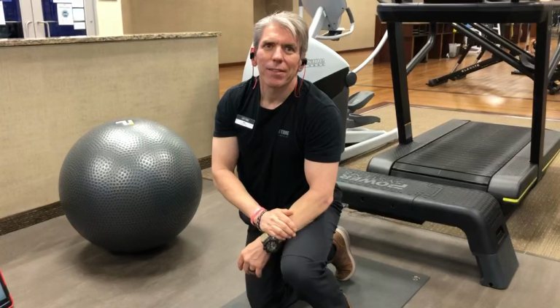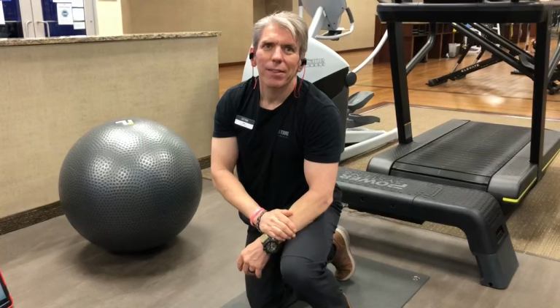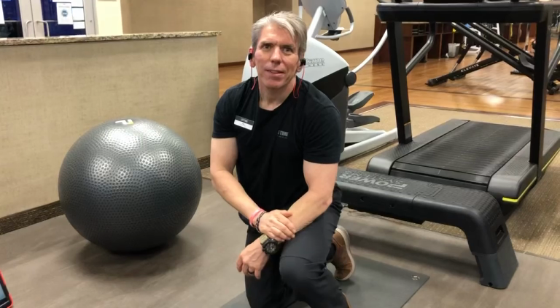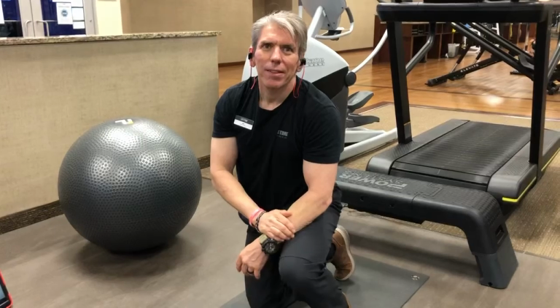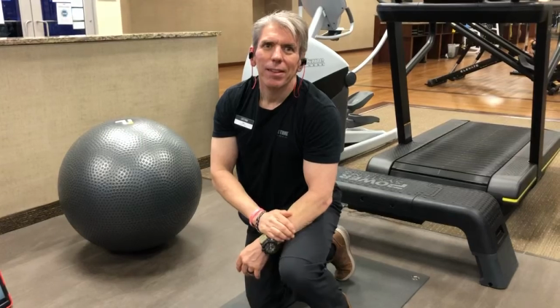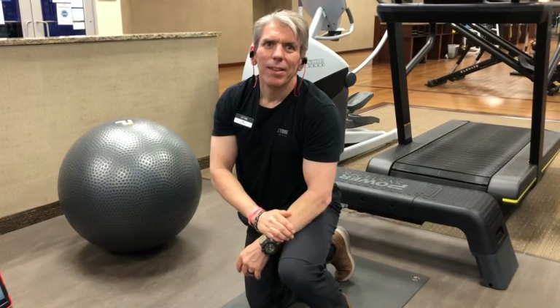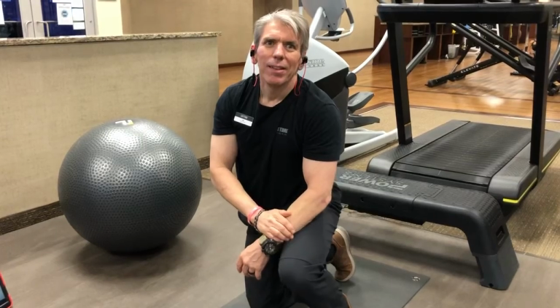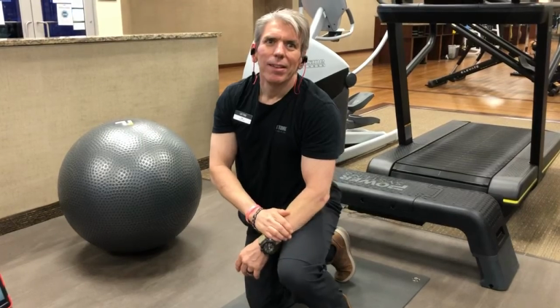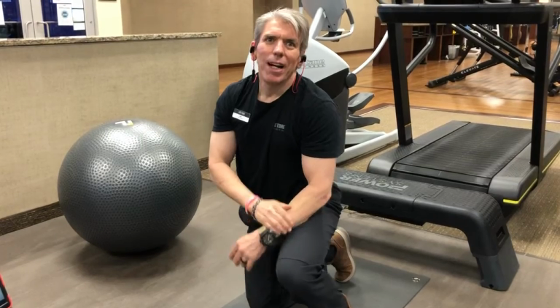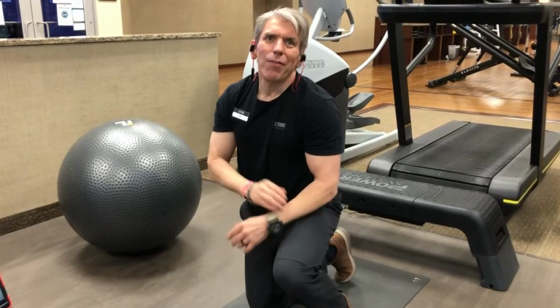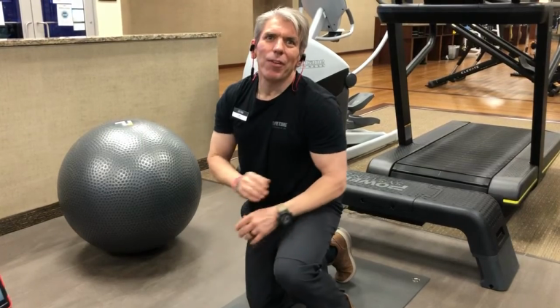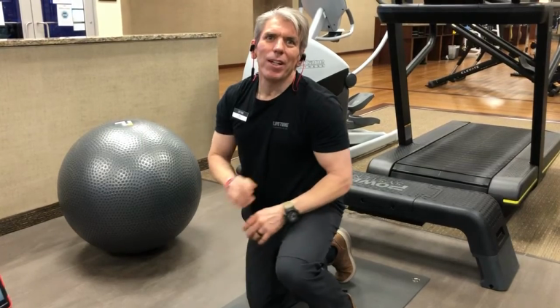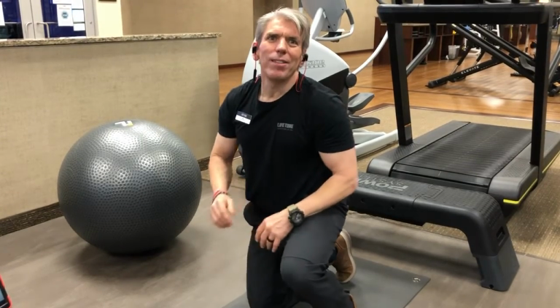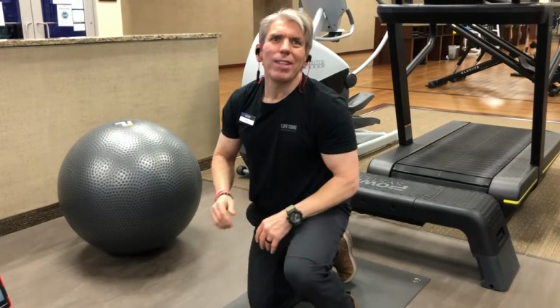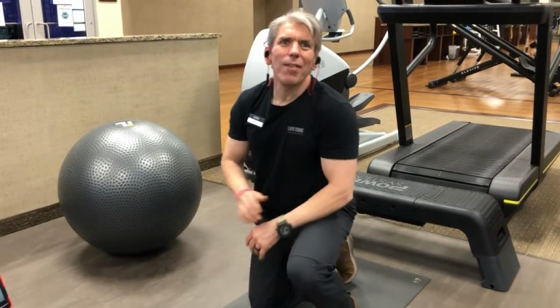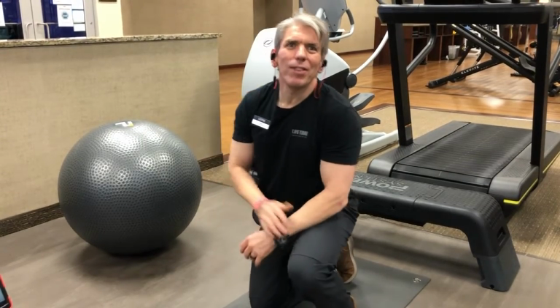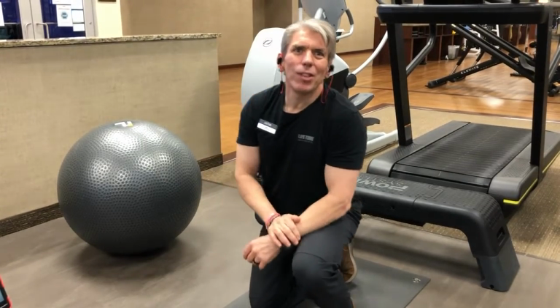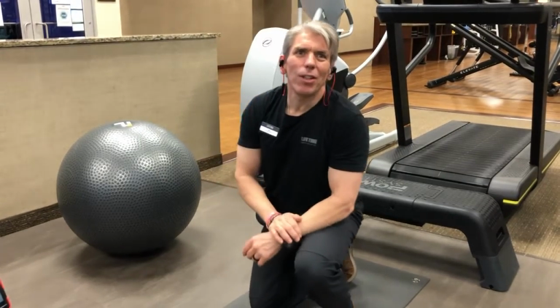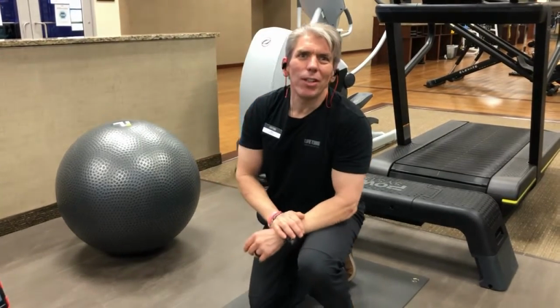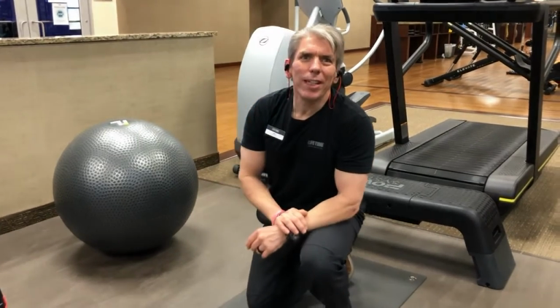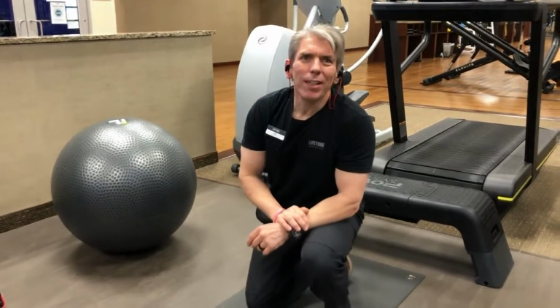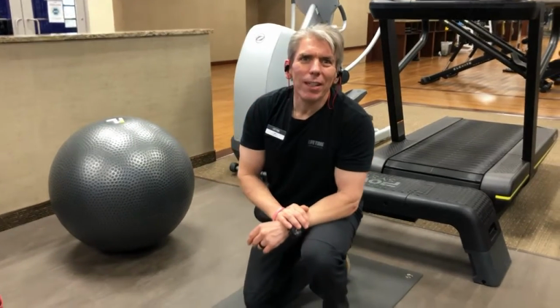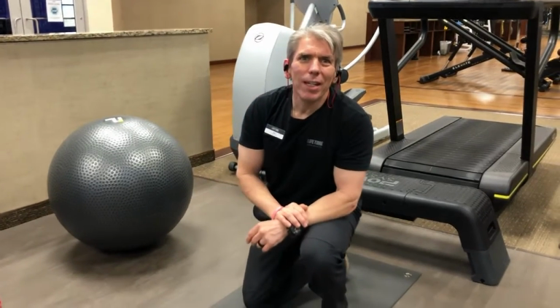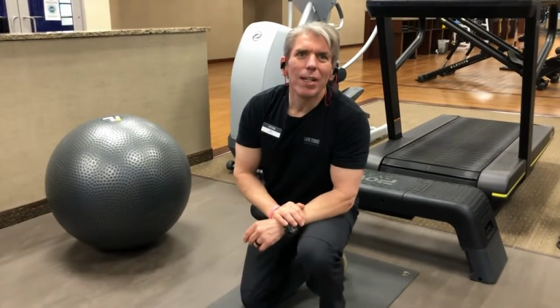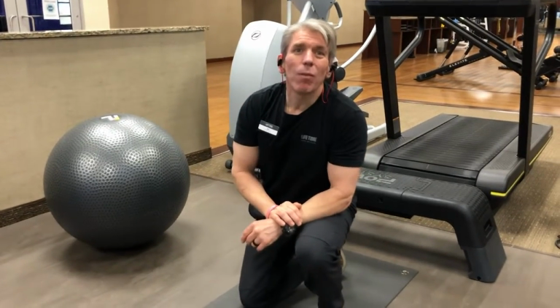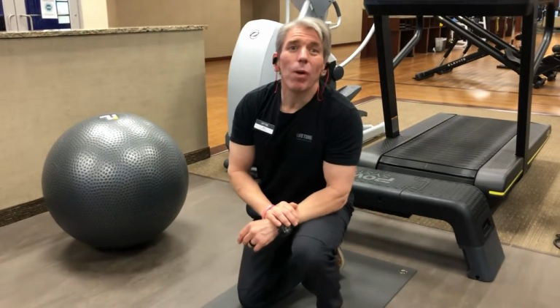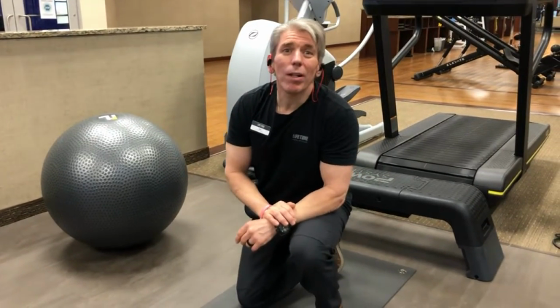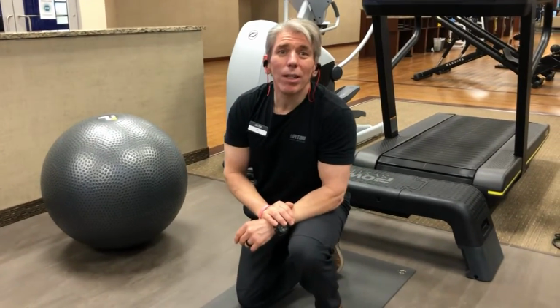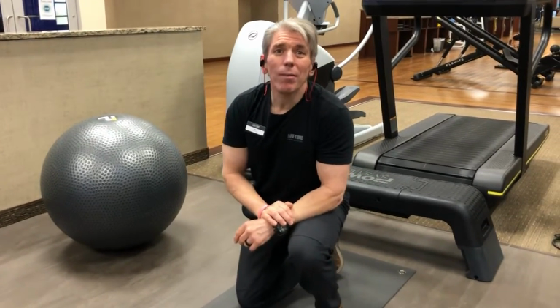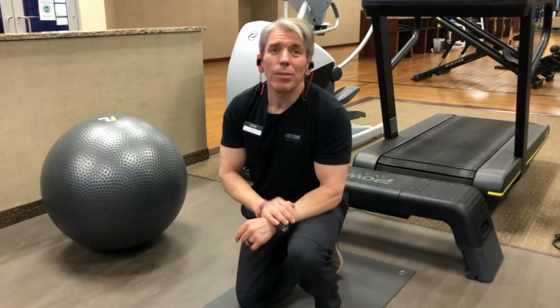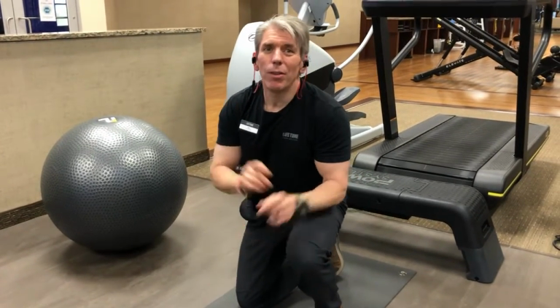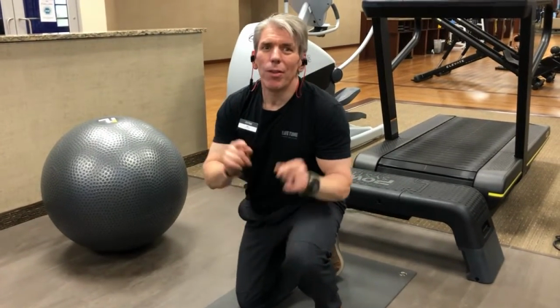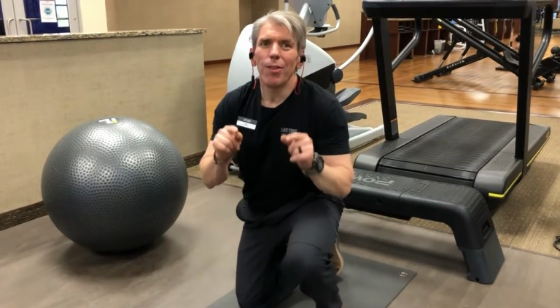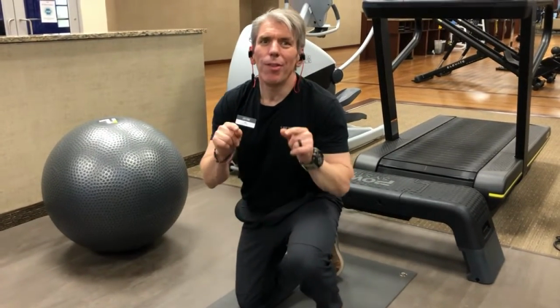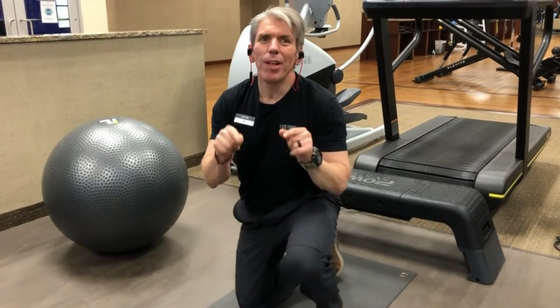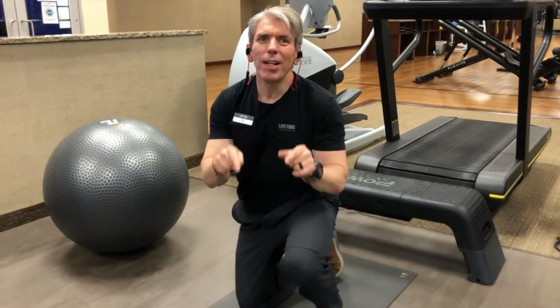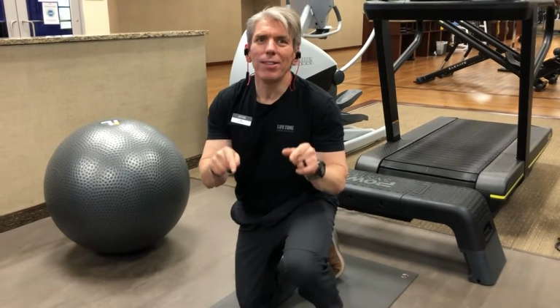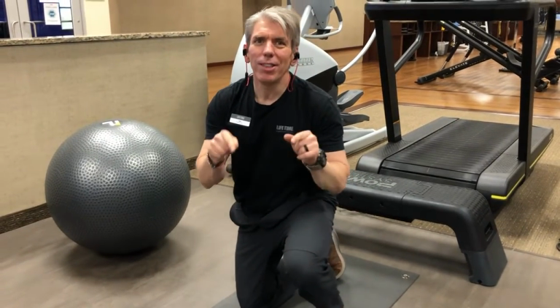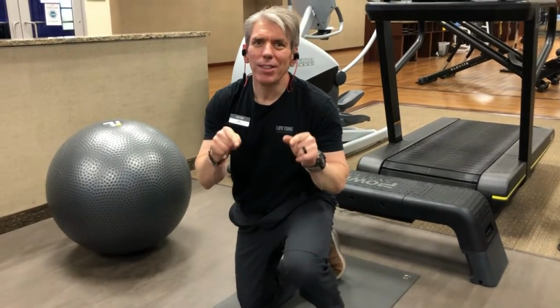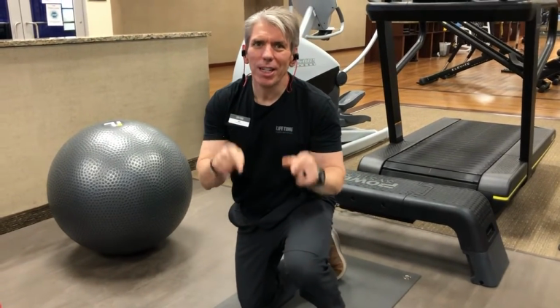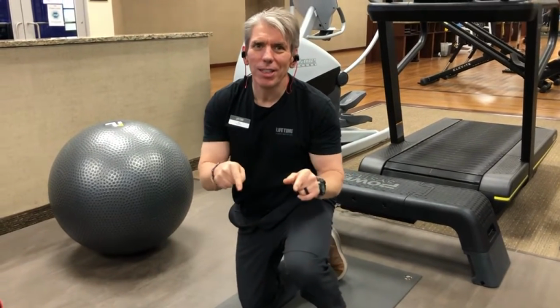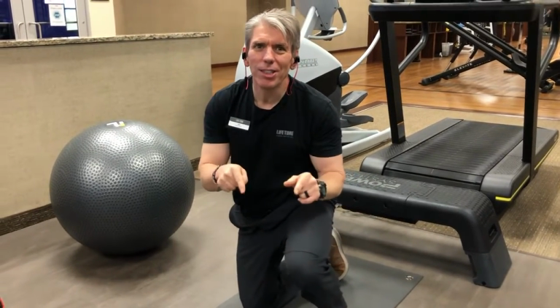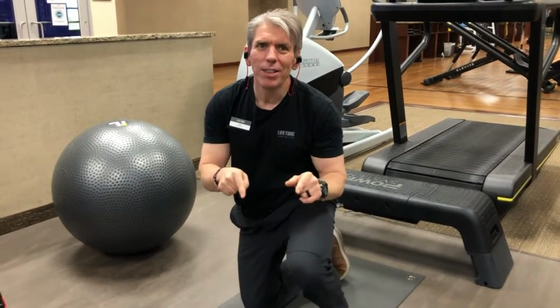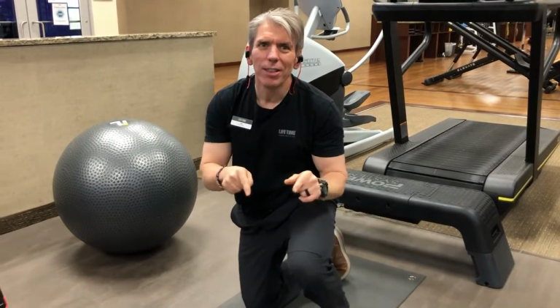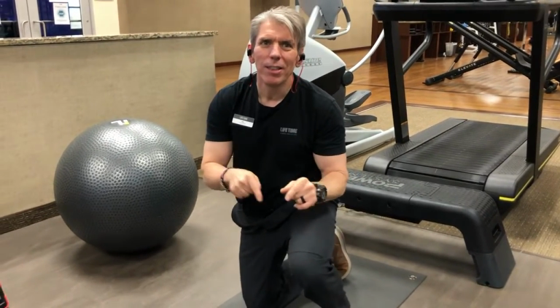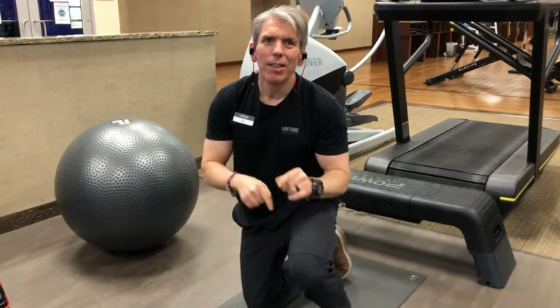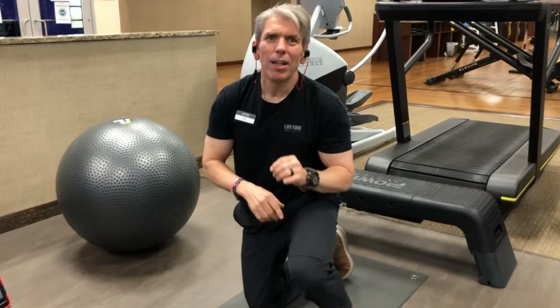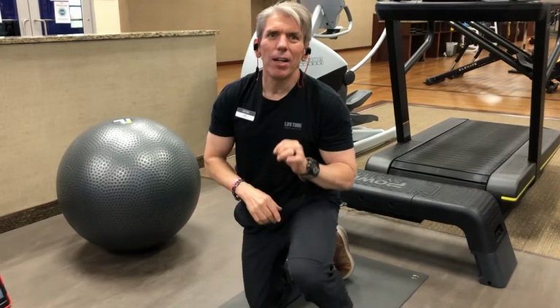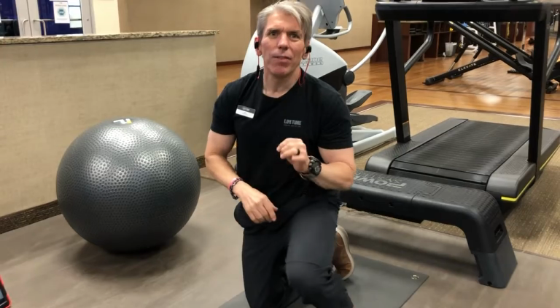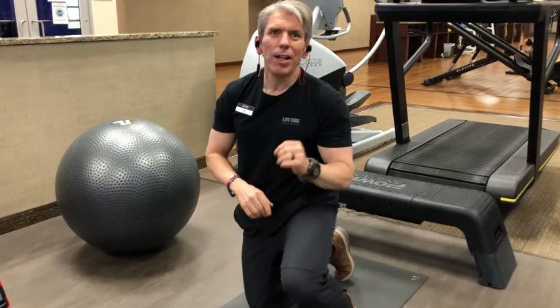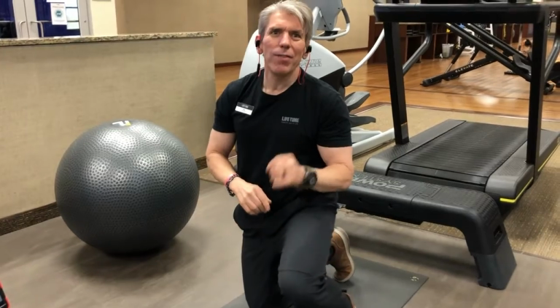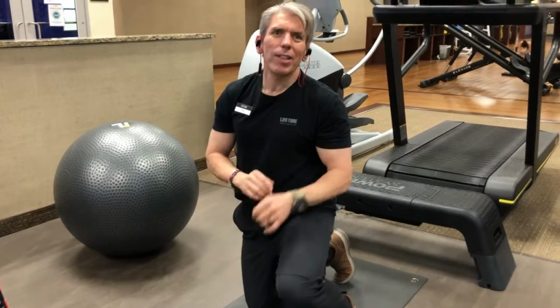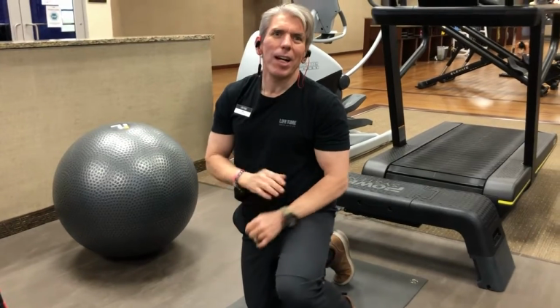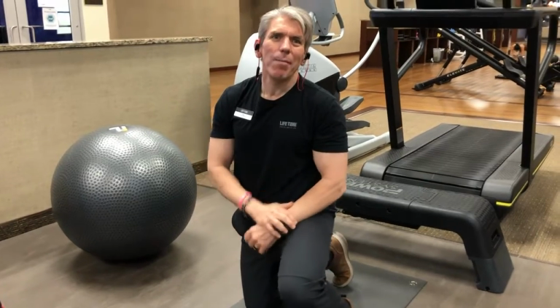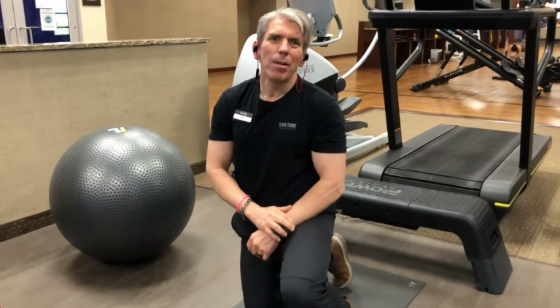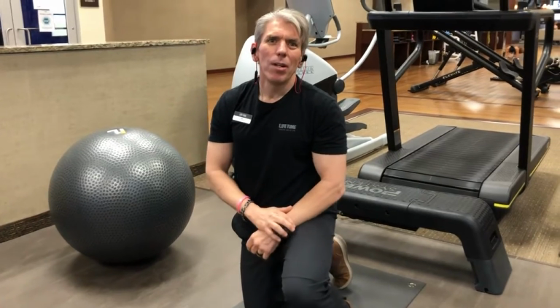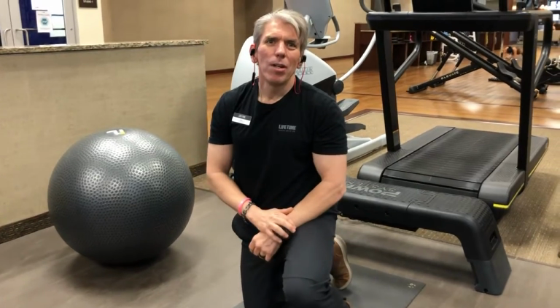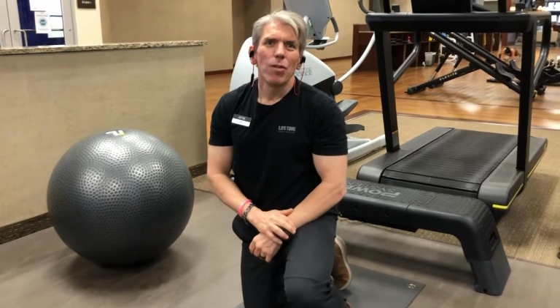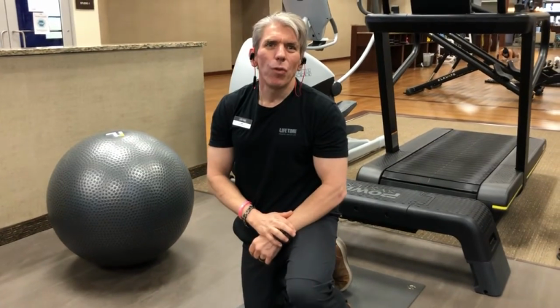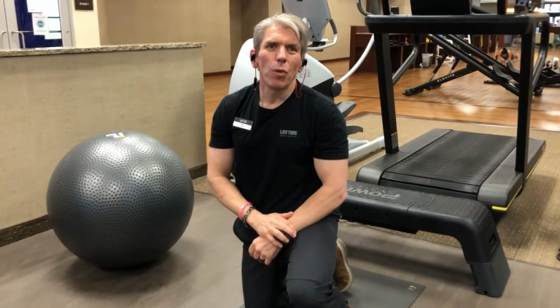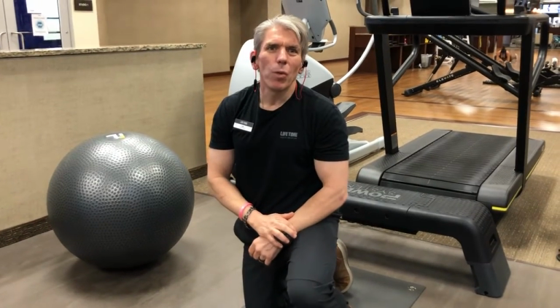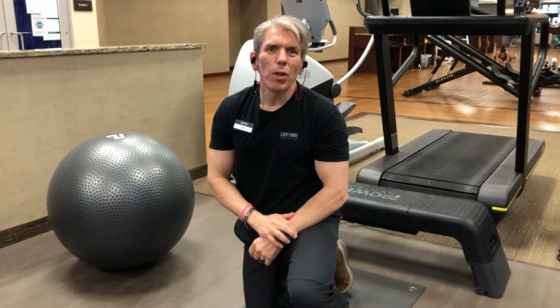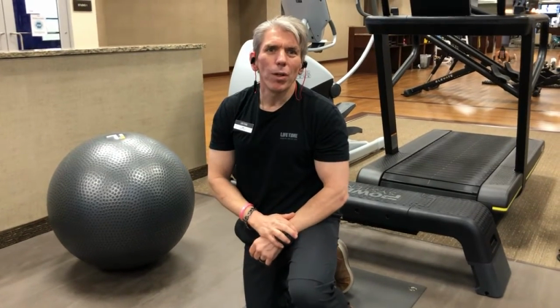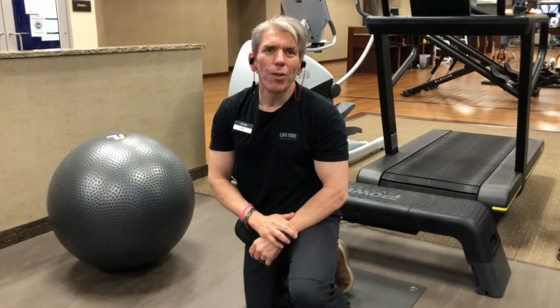Hi friends, Ivan Joel here and welcome to this edition of Lifetime Fort Worth.